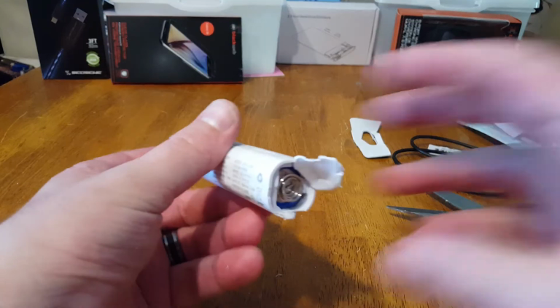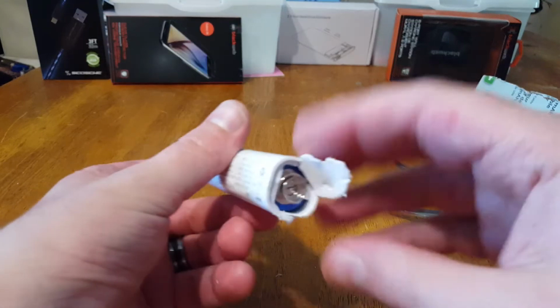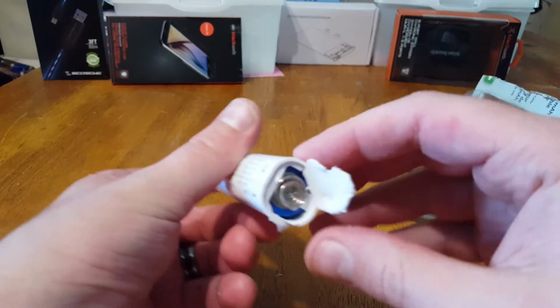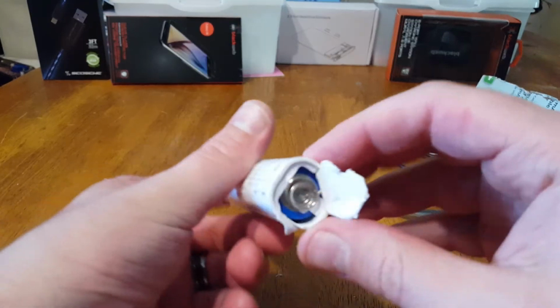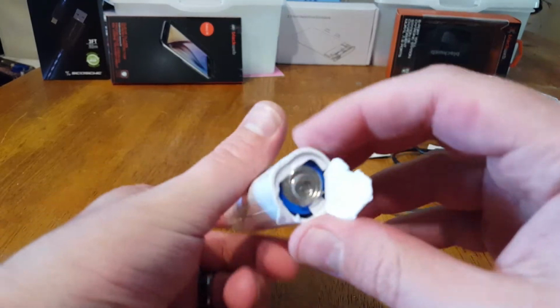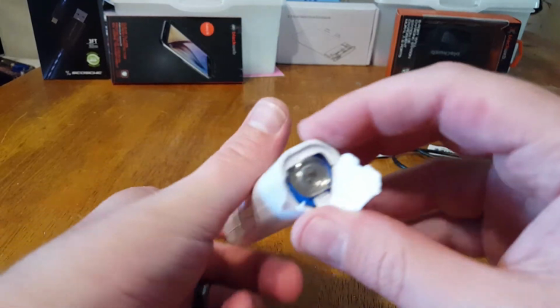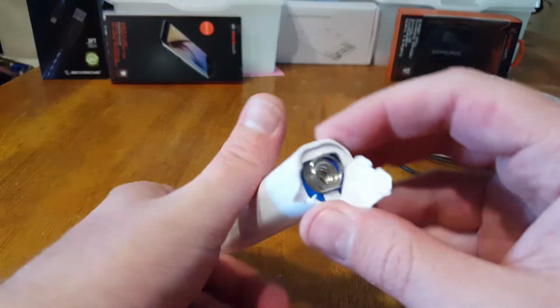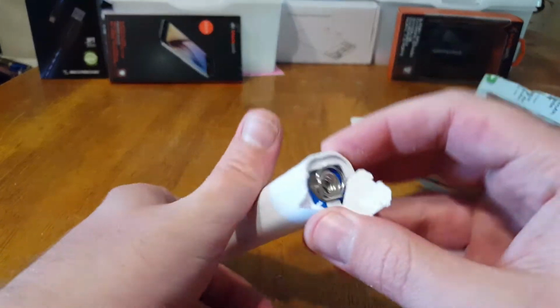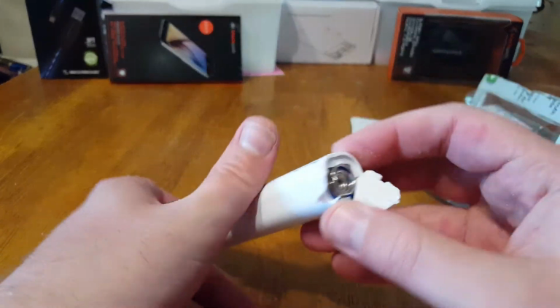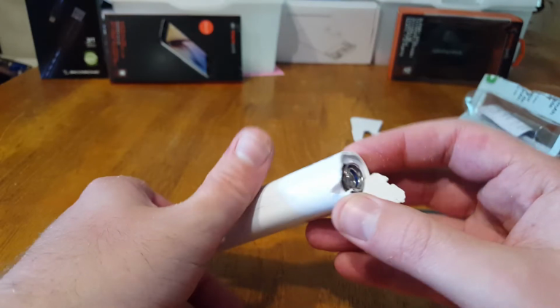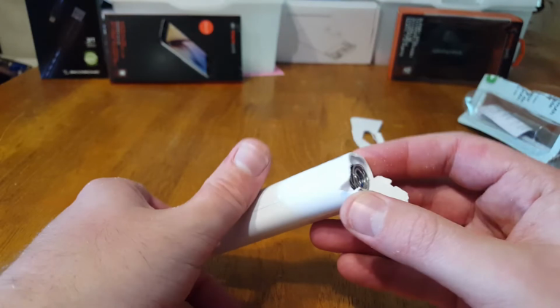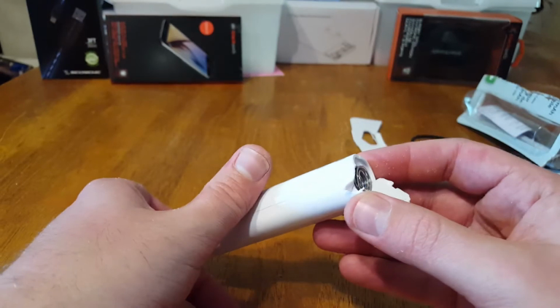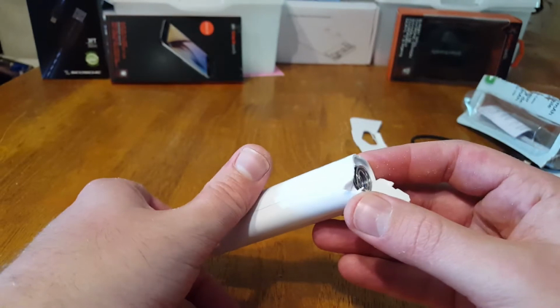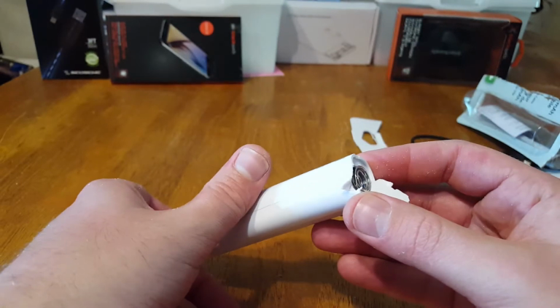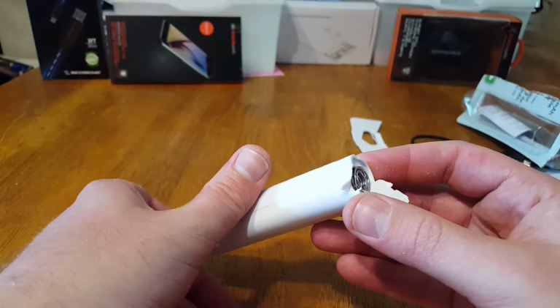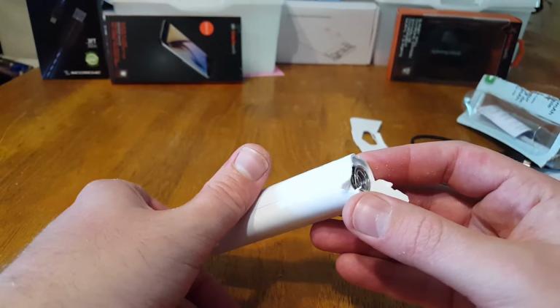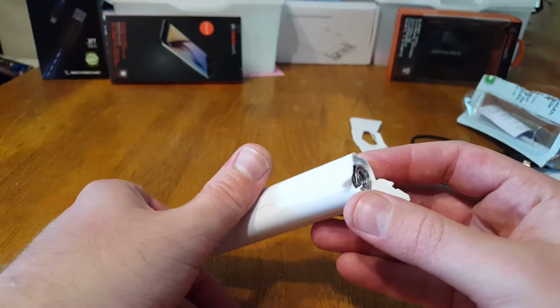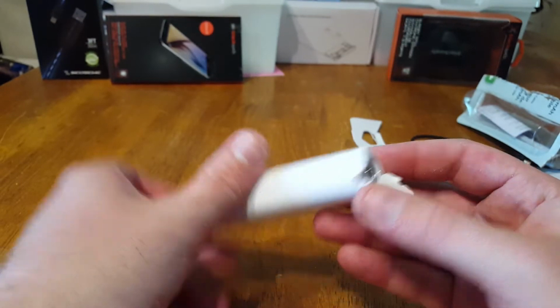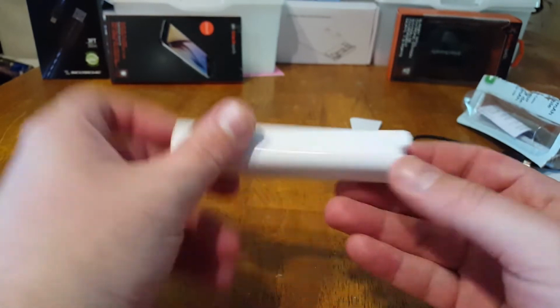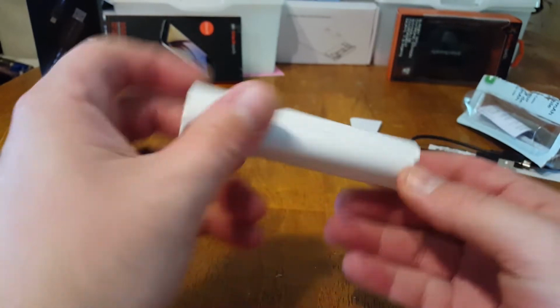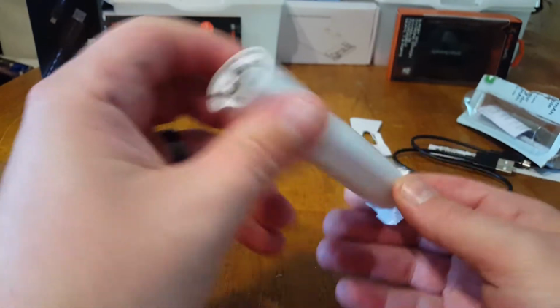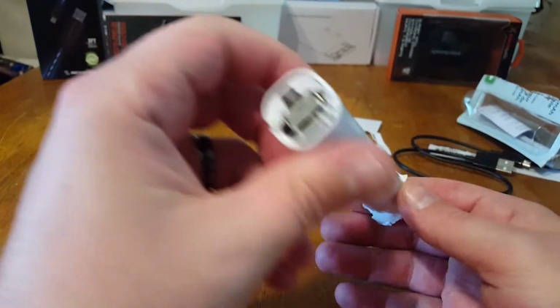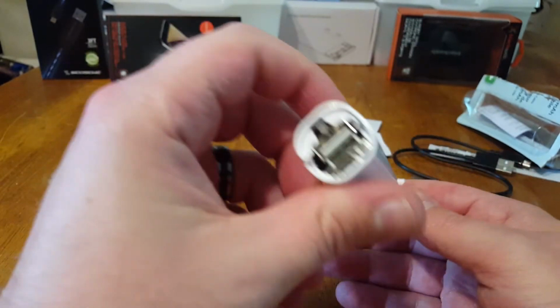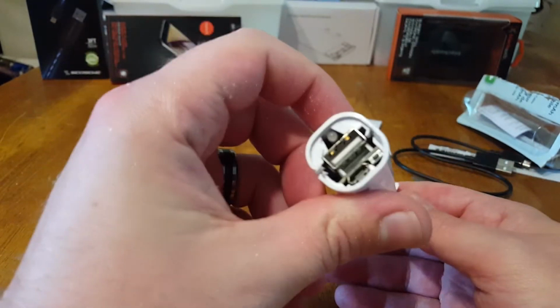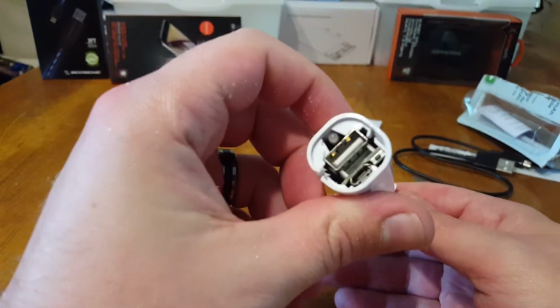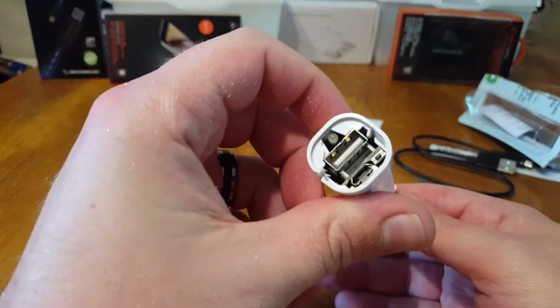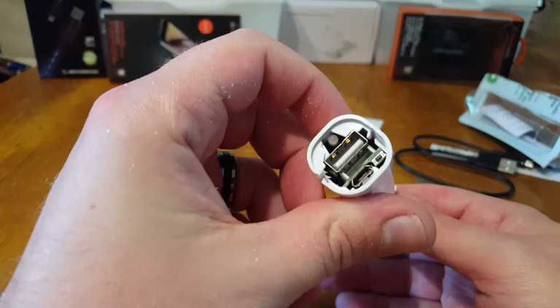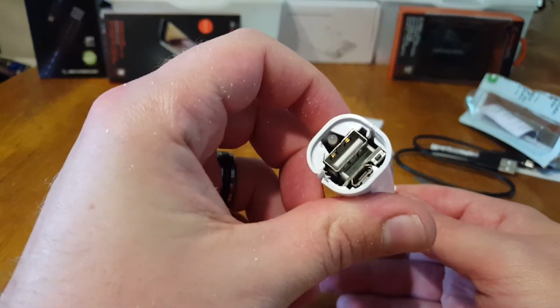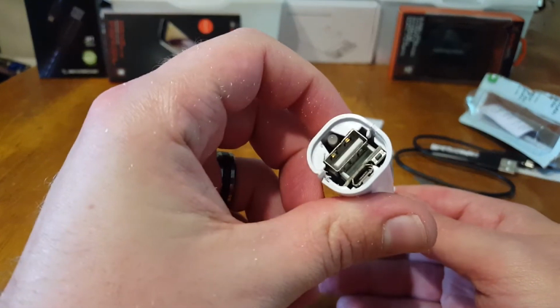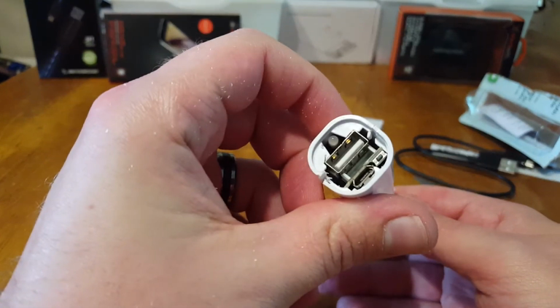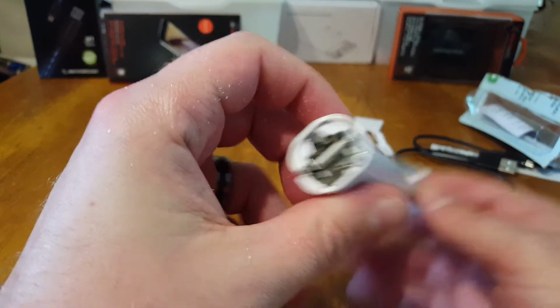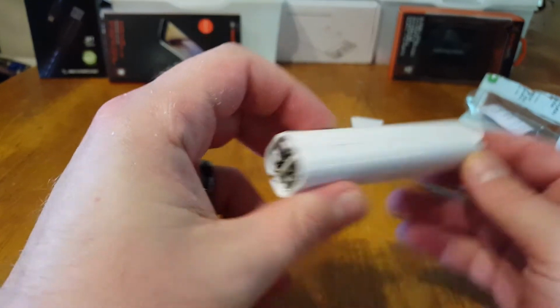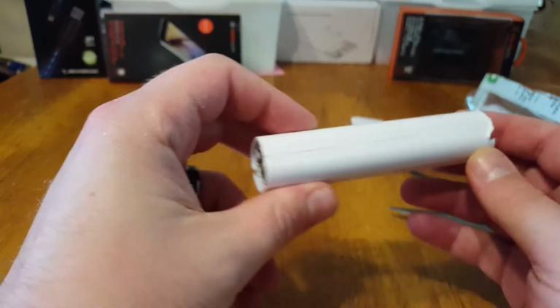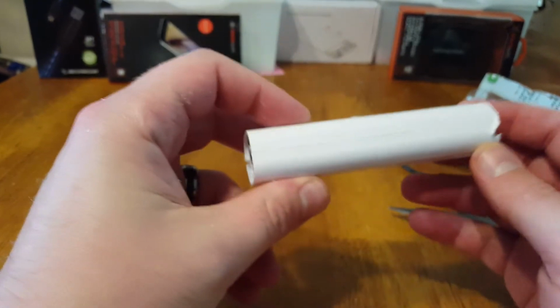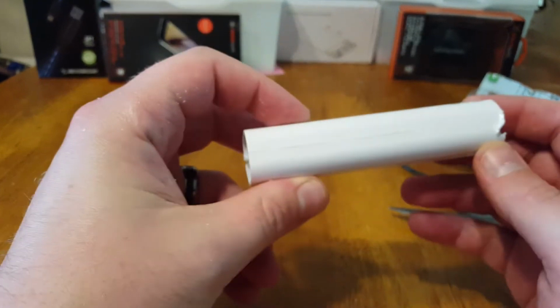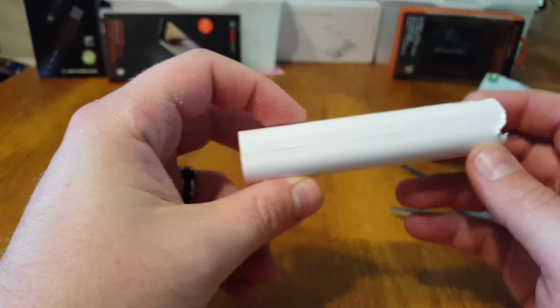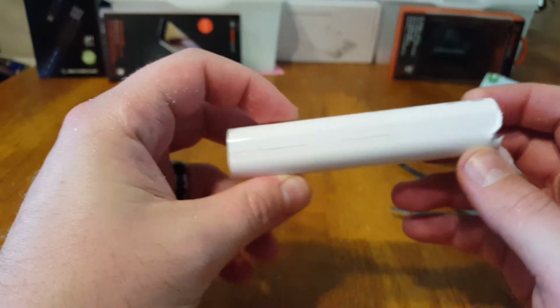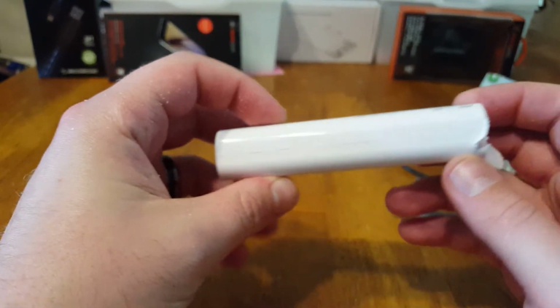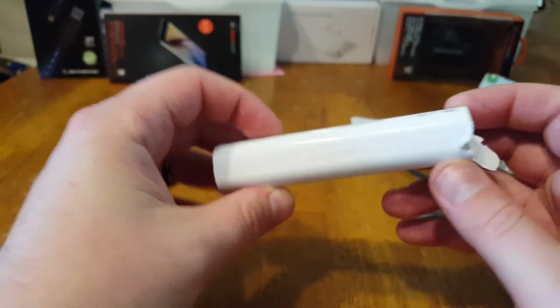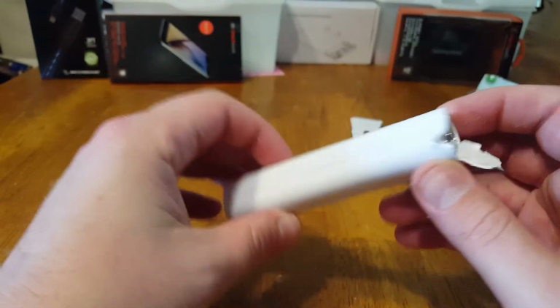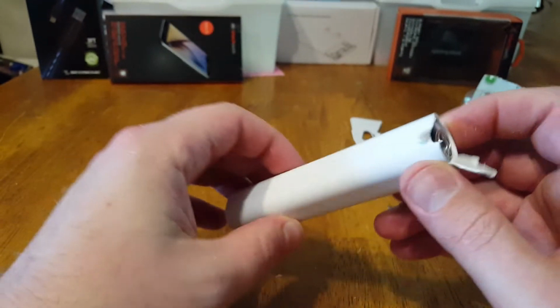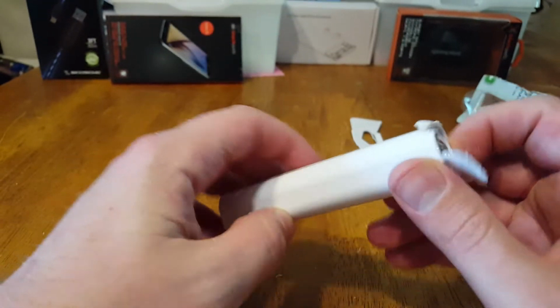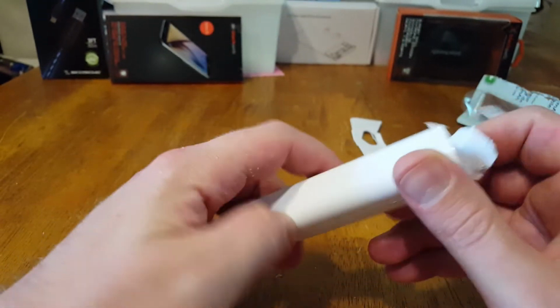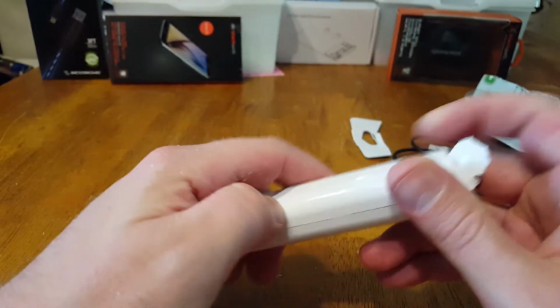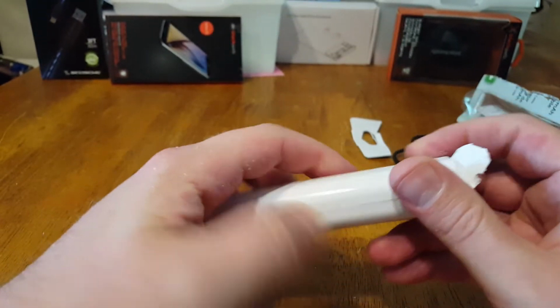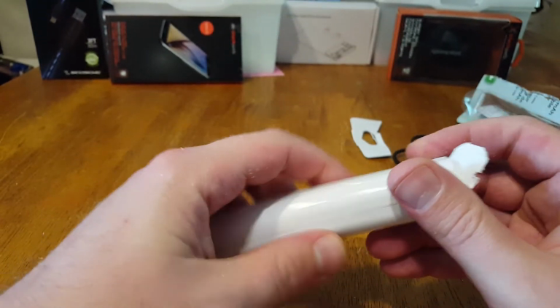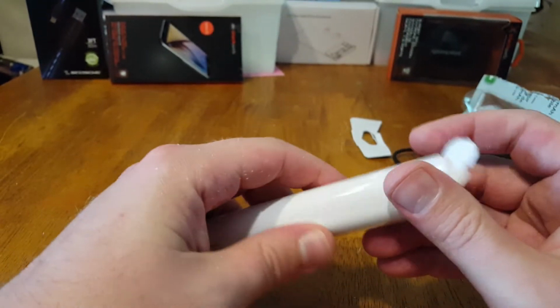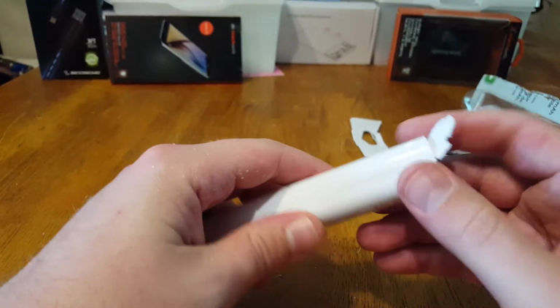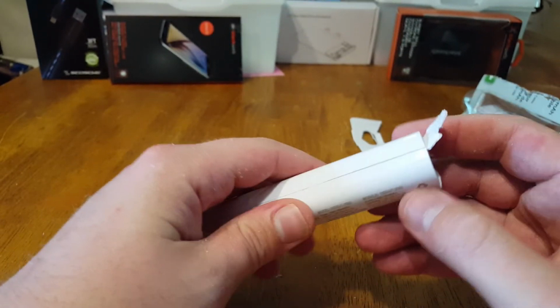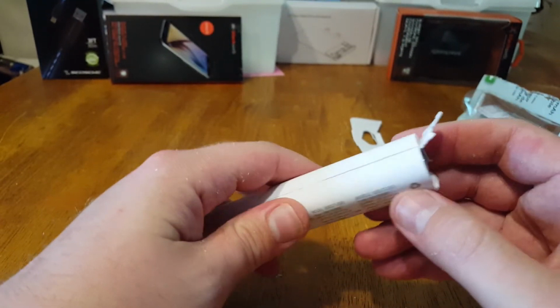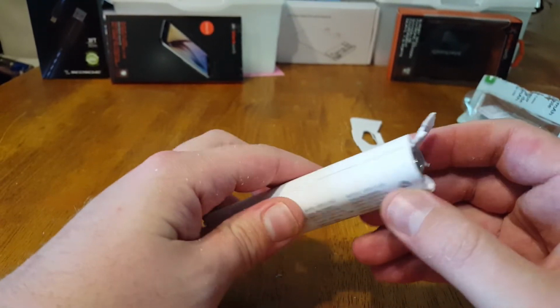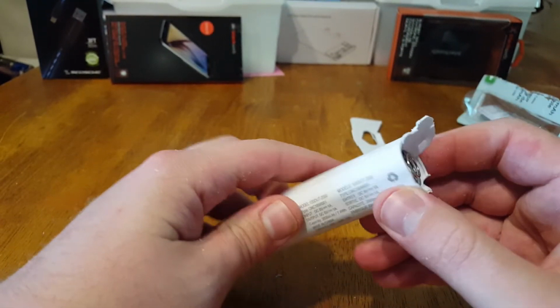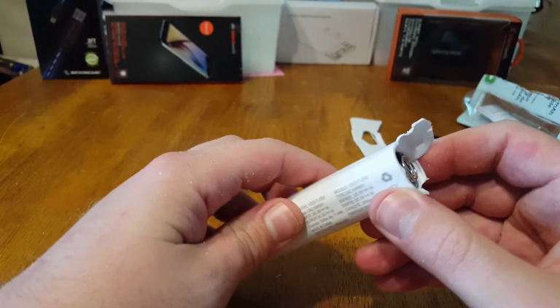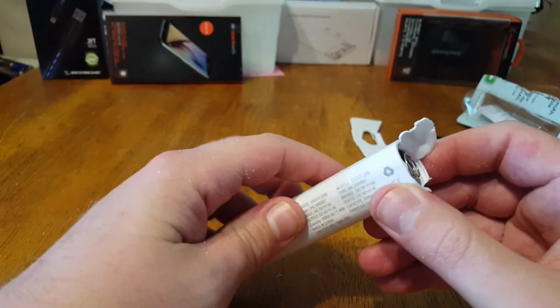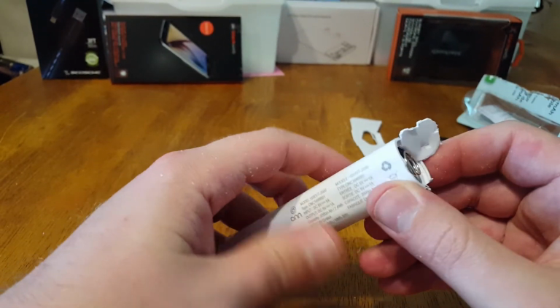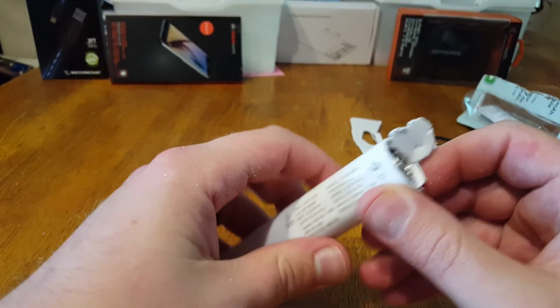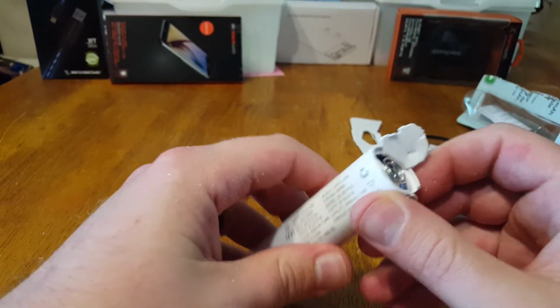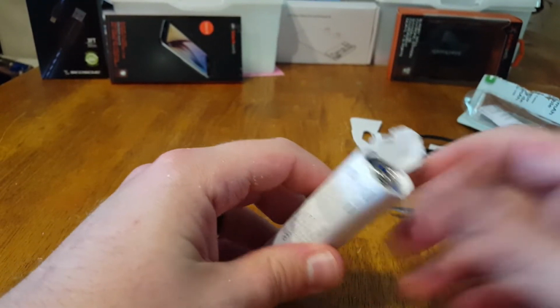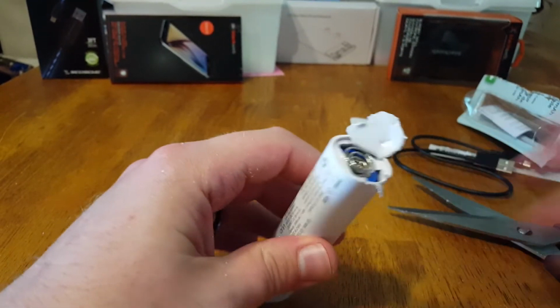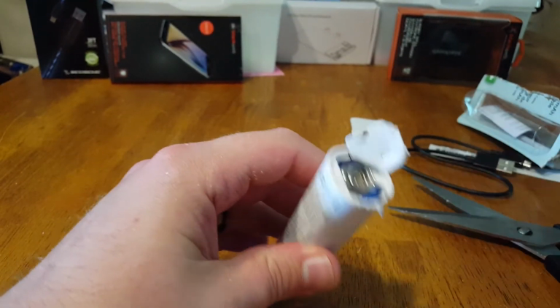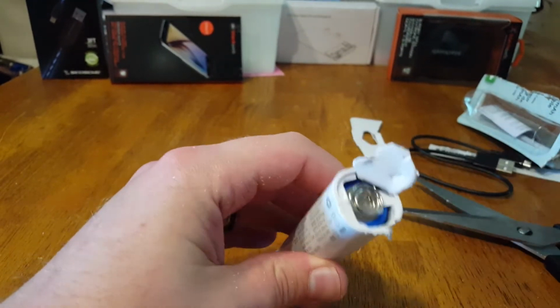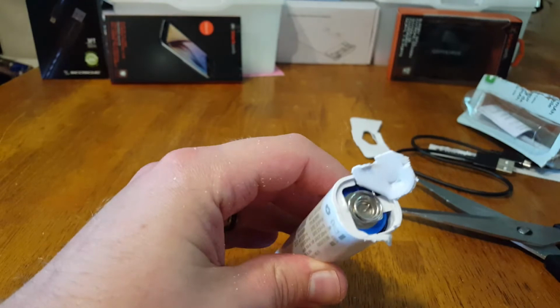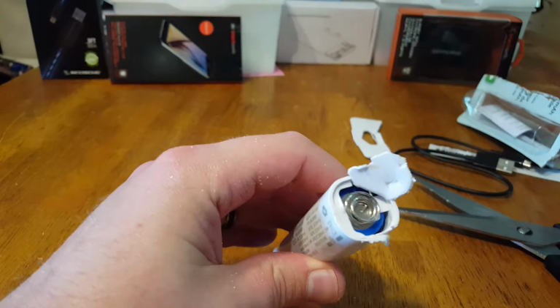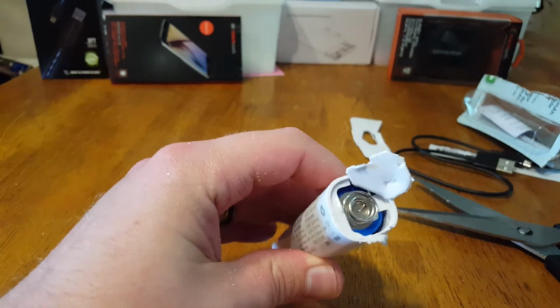Holy Christ. I gotta say Walmart did a great job making sure that I can't get into this thing. Guess I'm gonna need to use some more hammer.